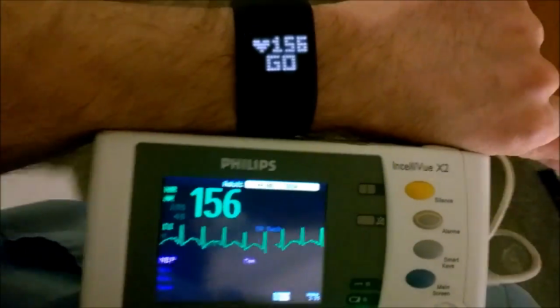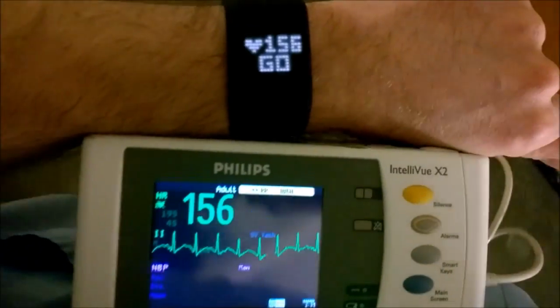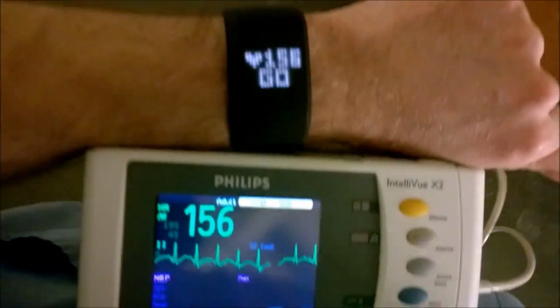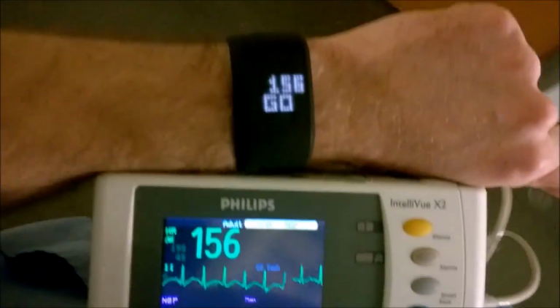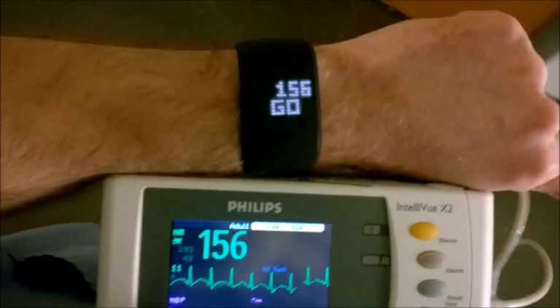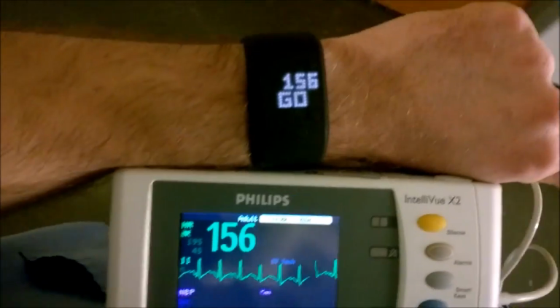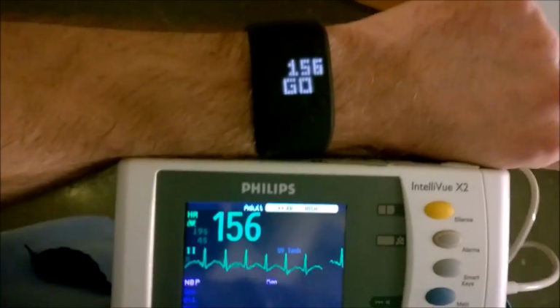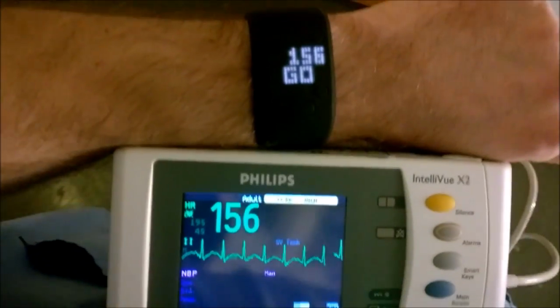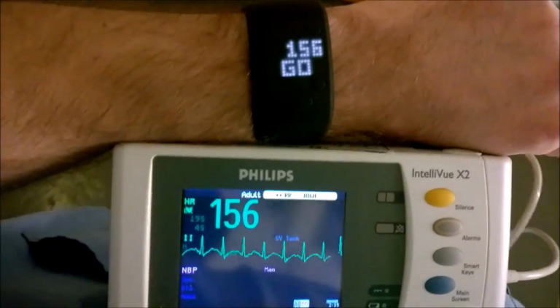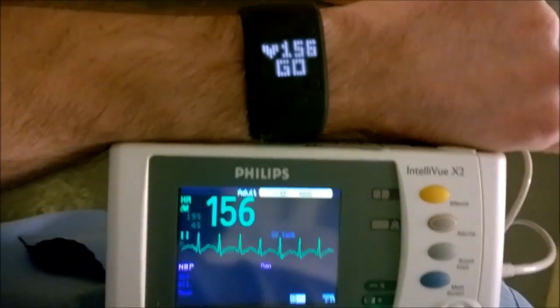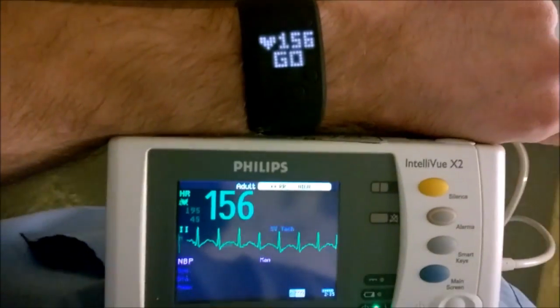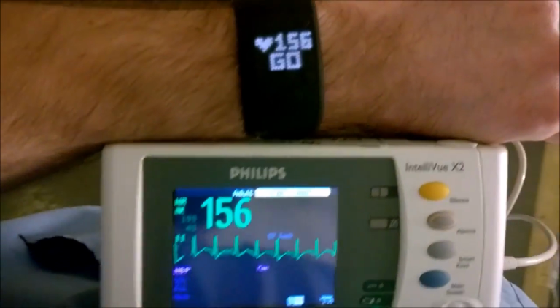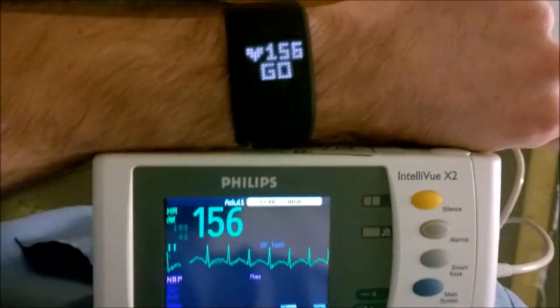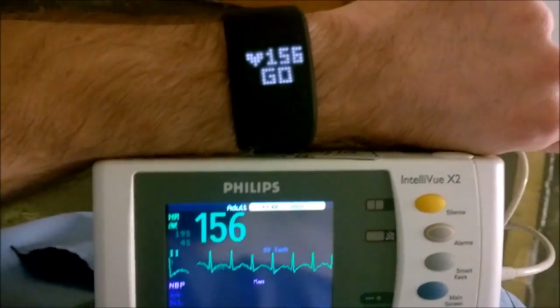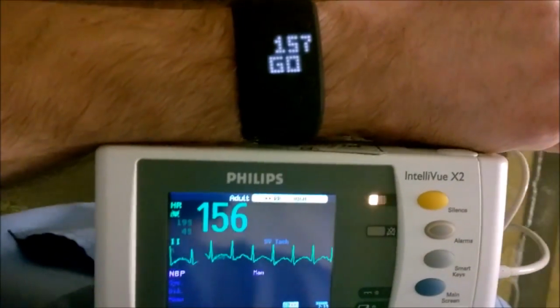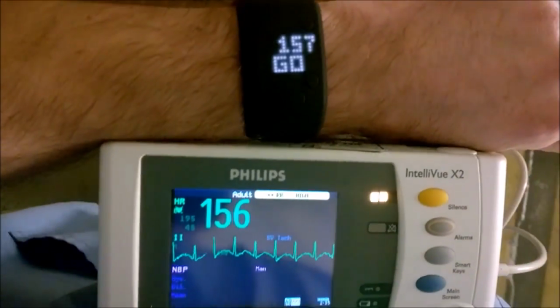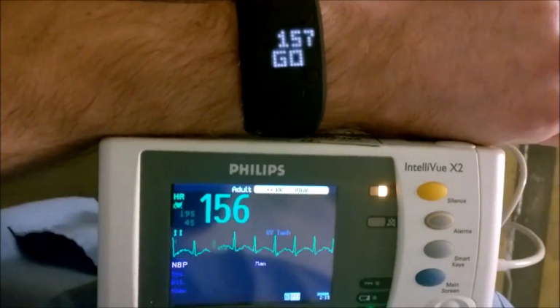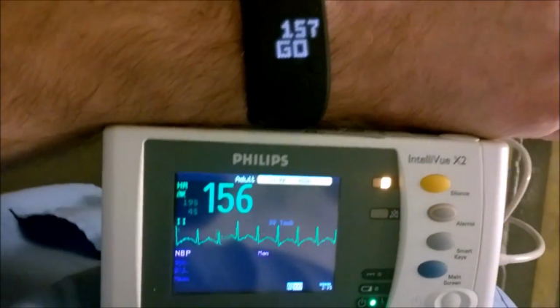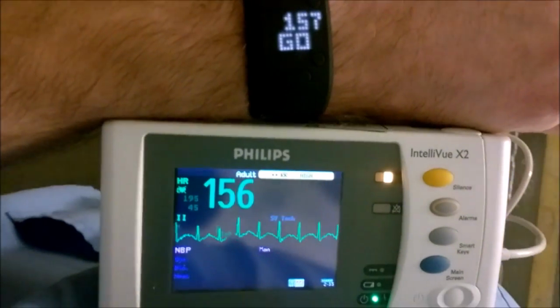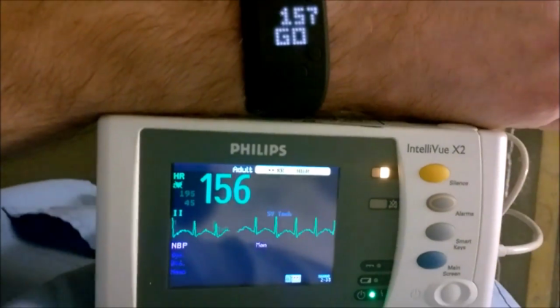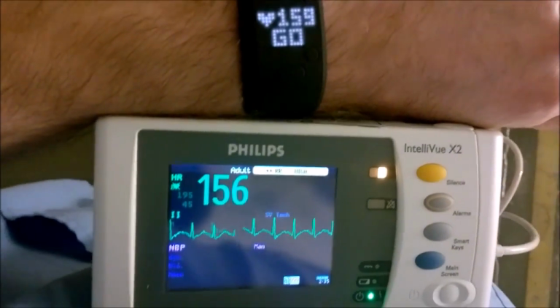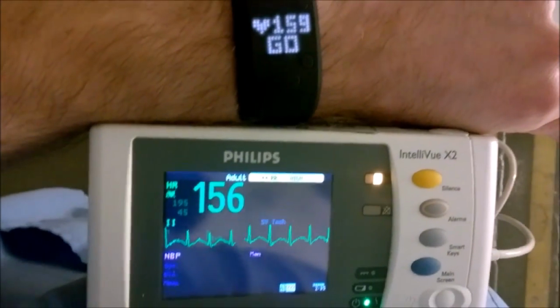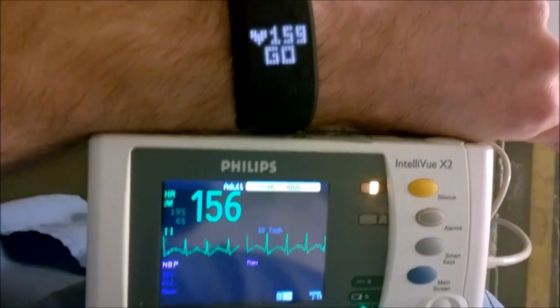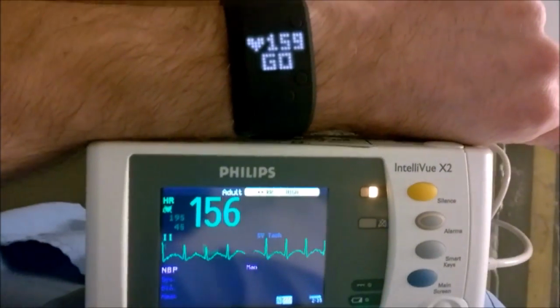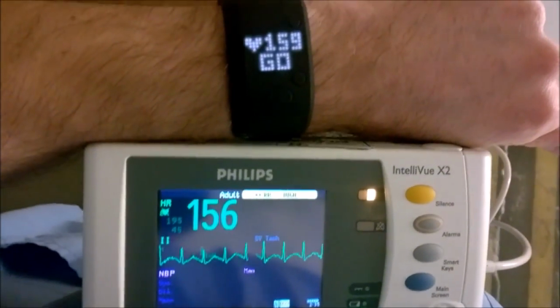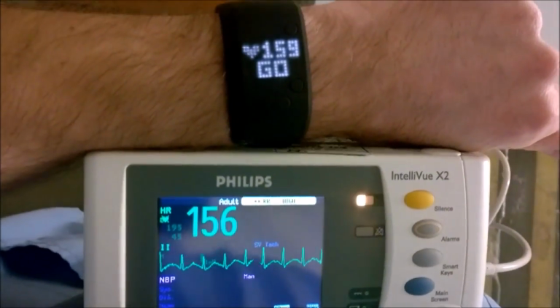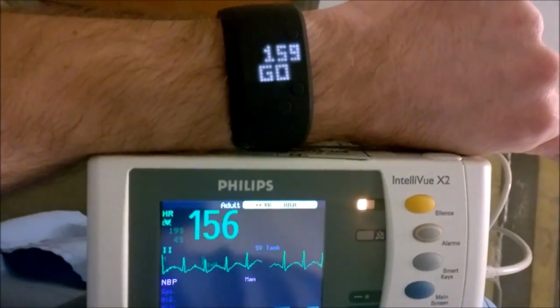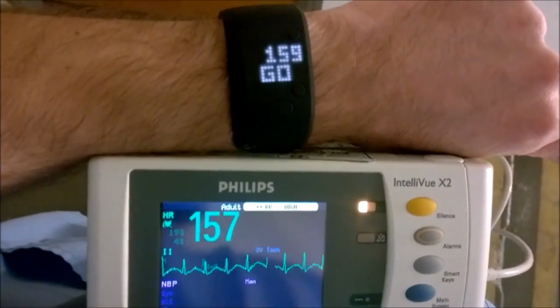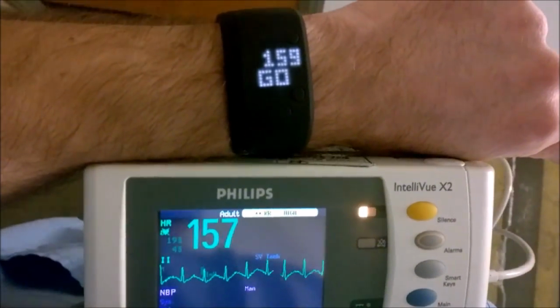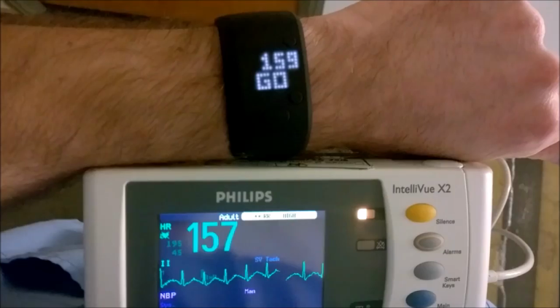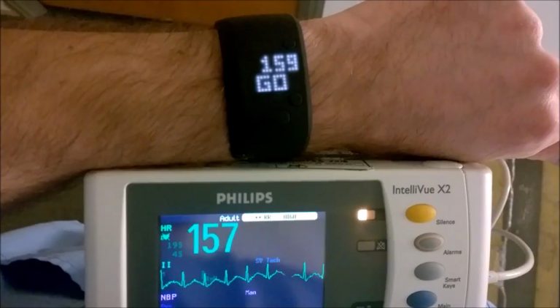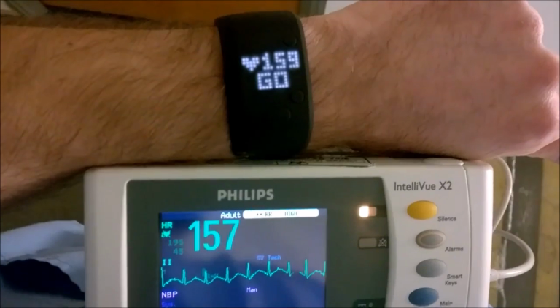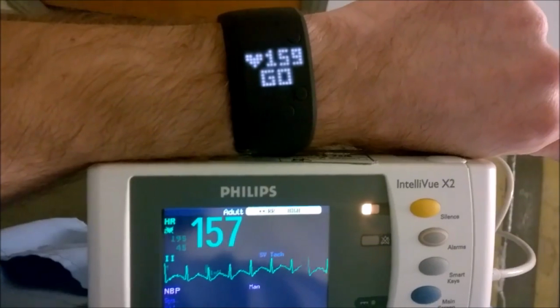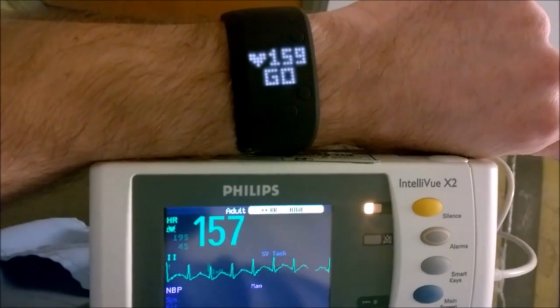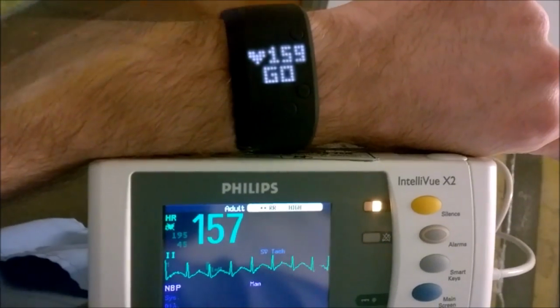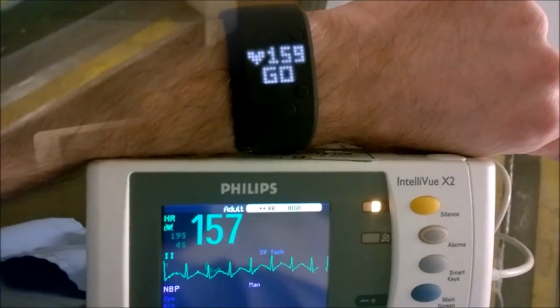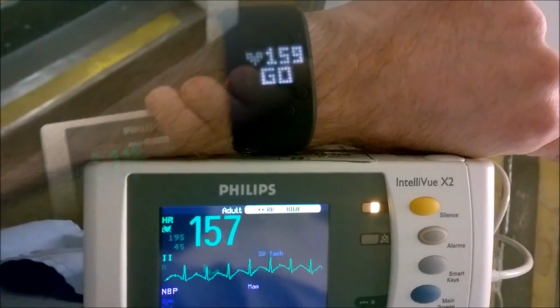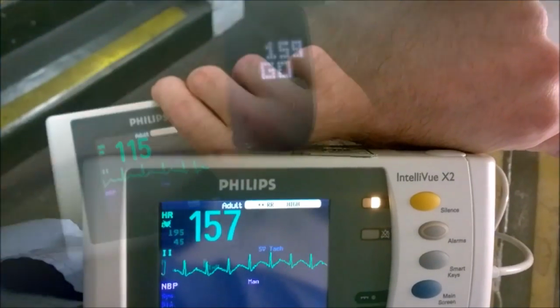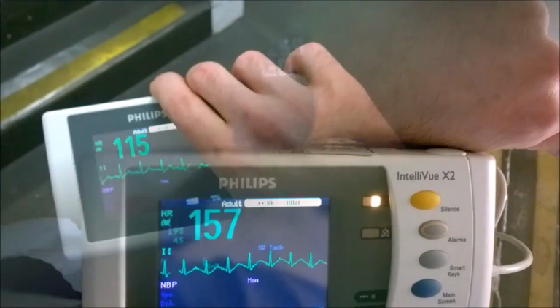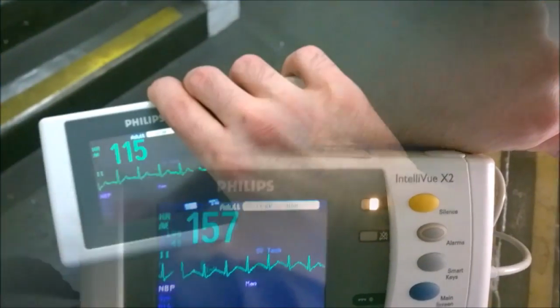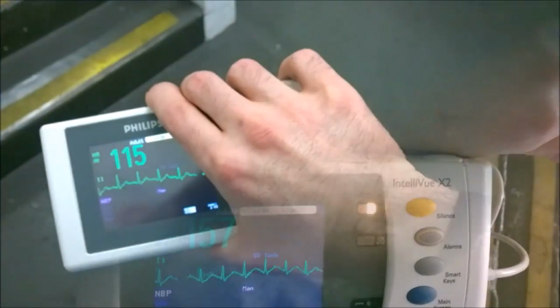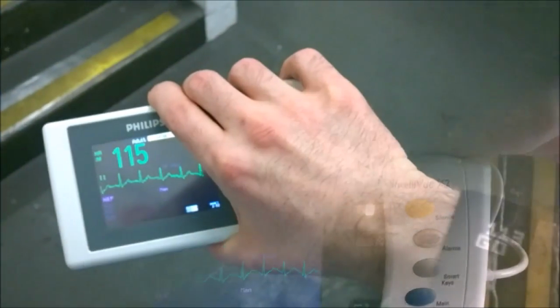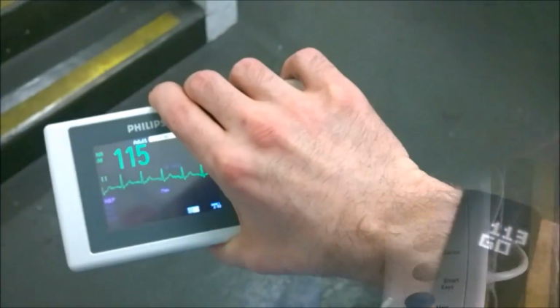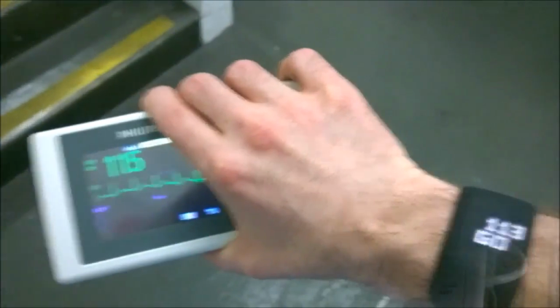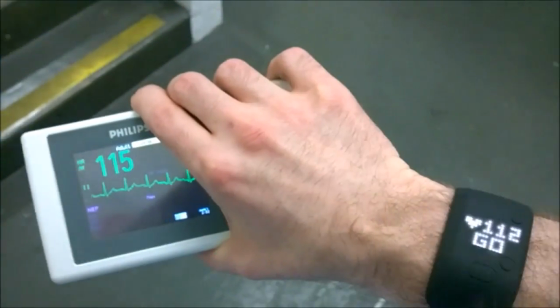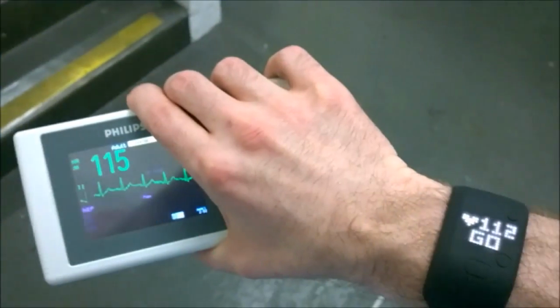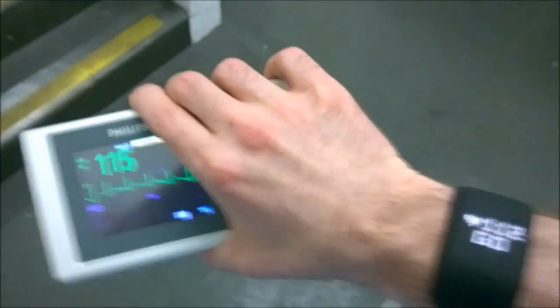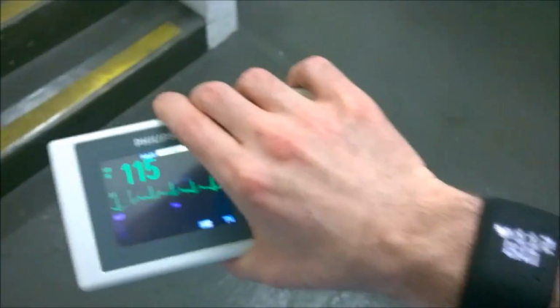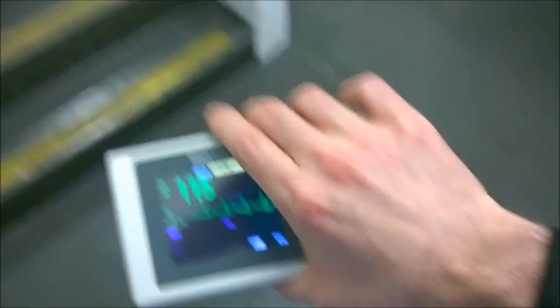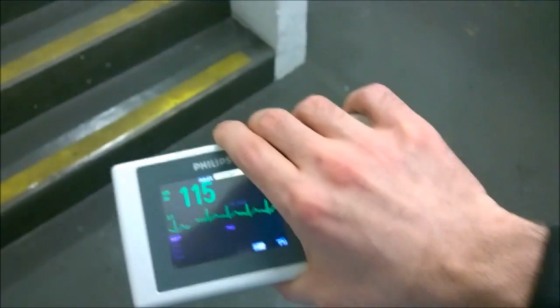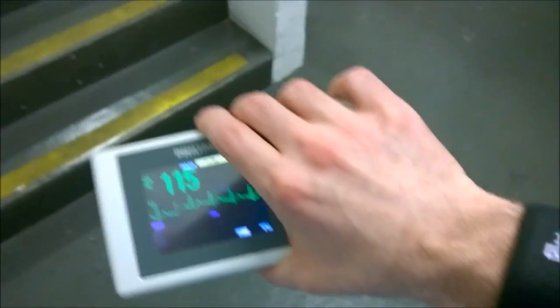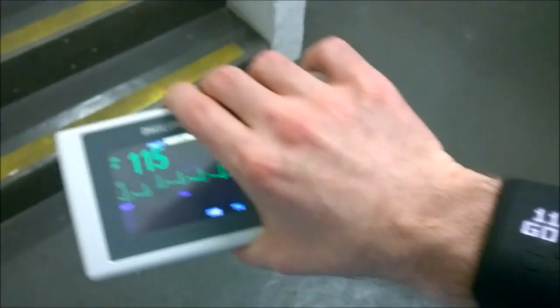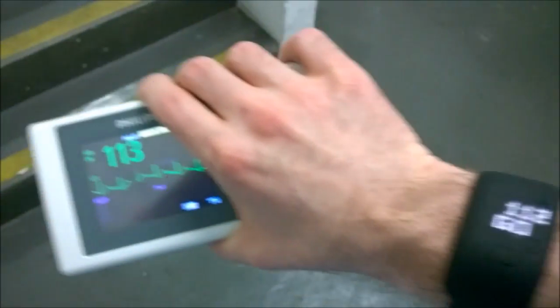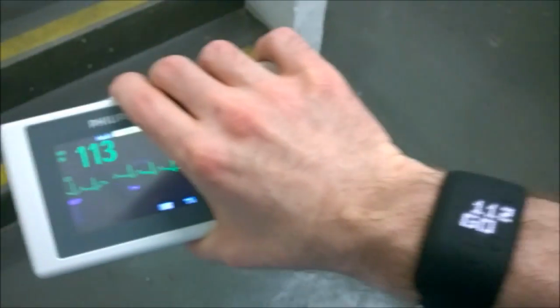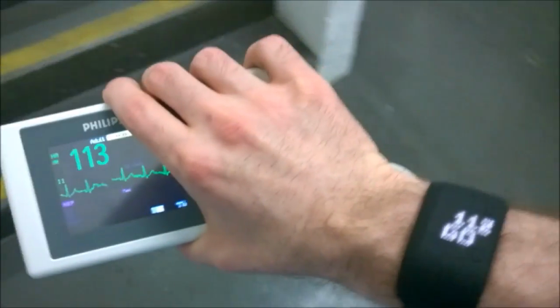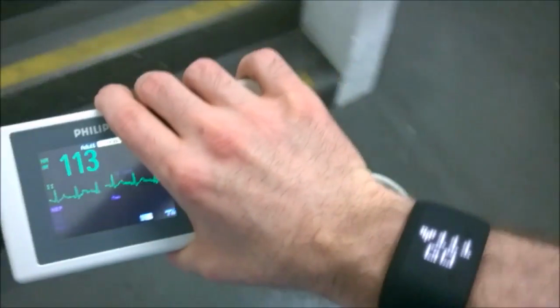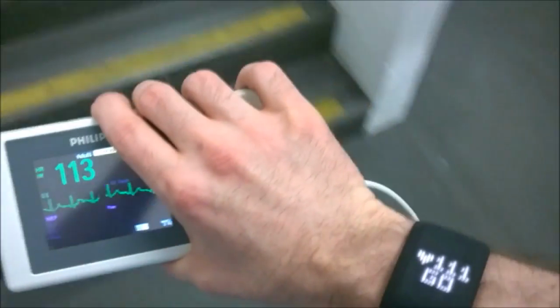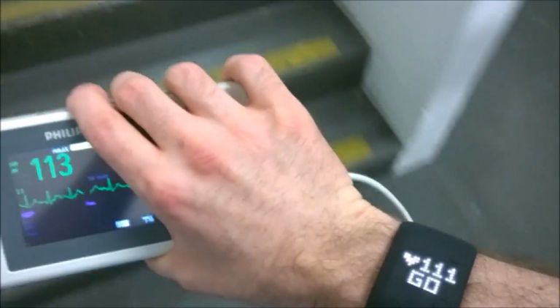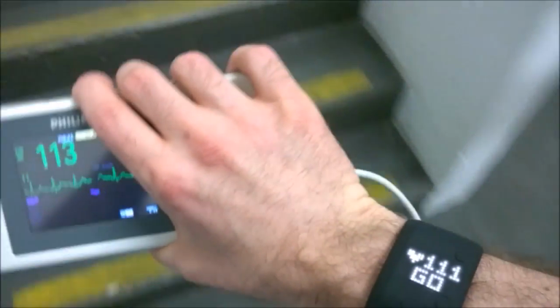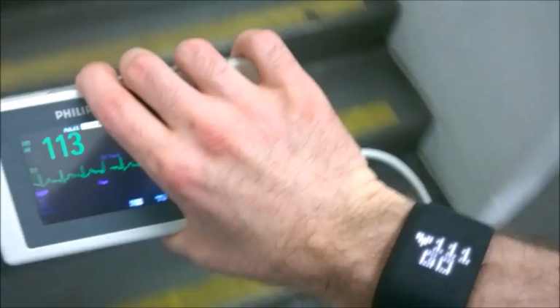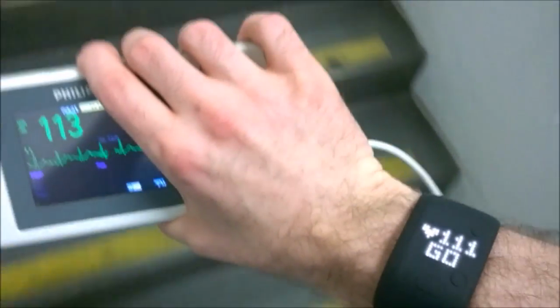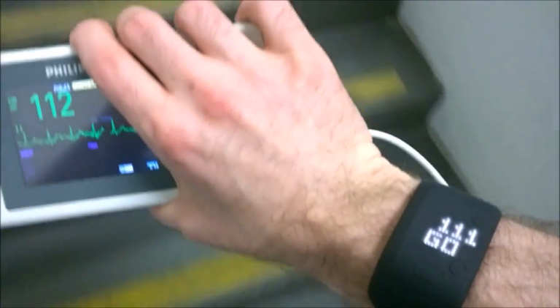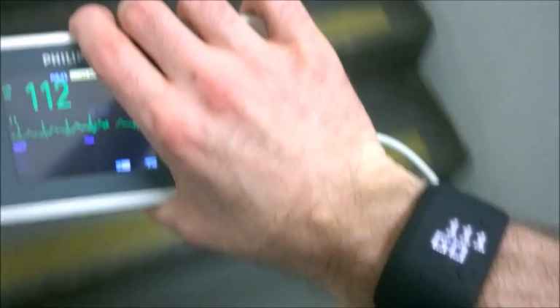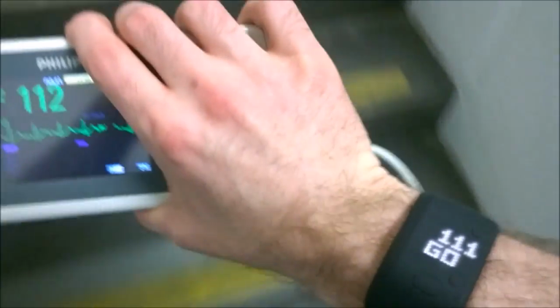Here we go. Now let's do it one more time but a little bit quicker. Here we go.